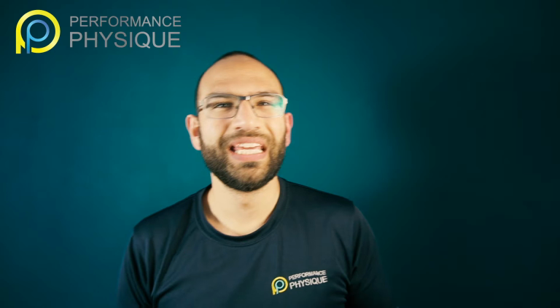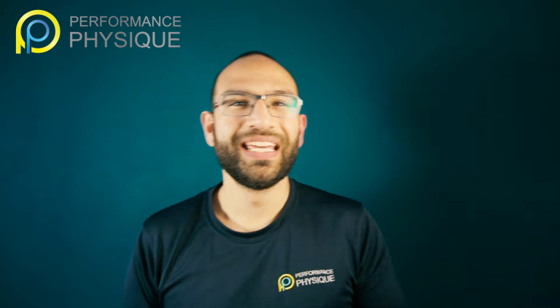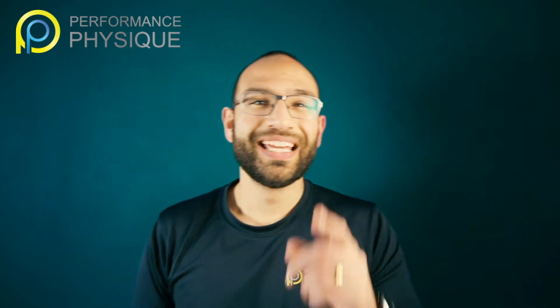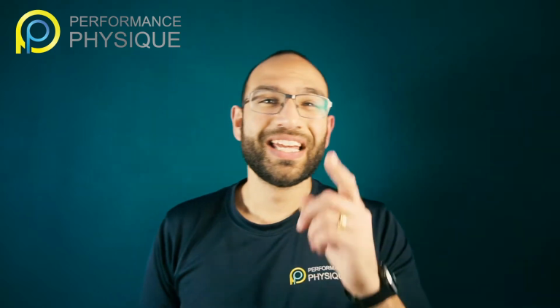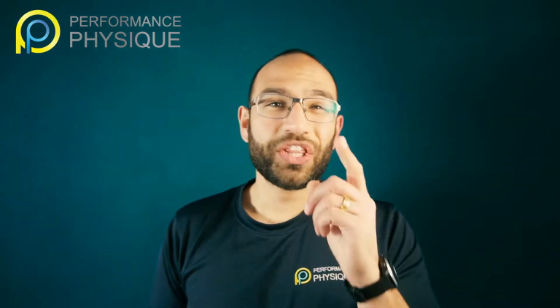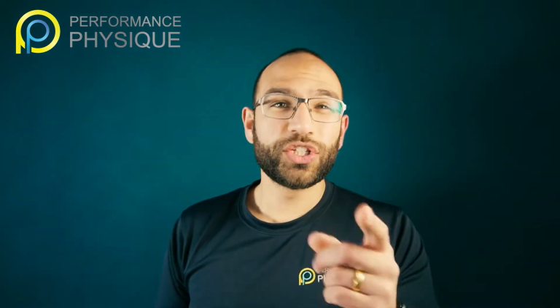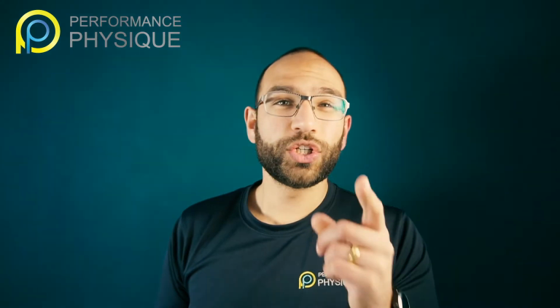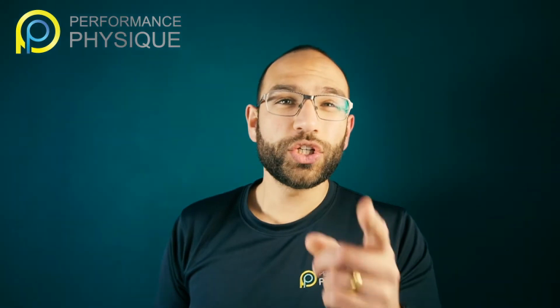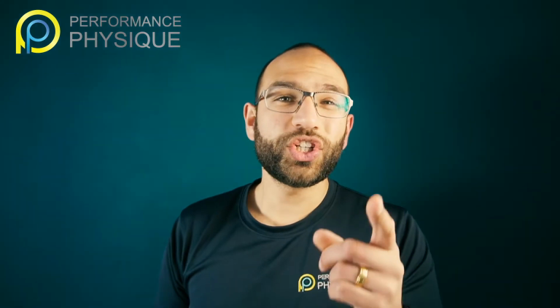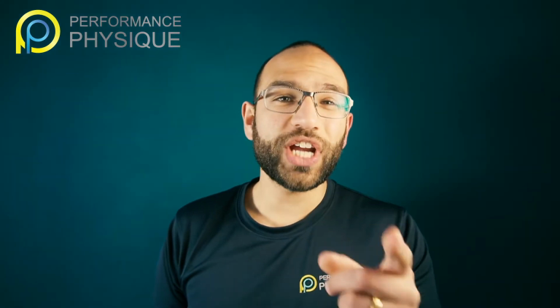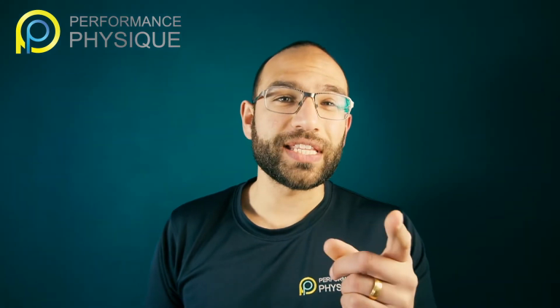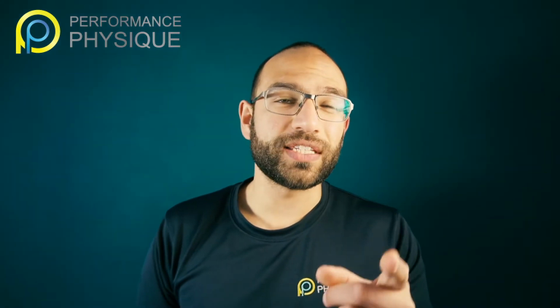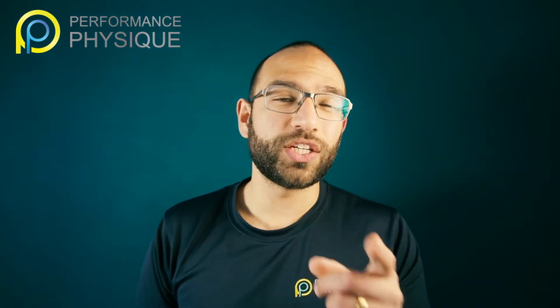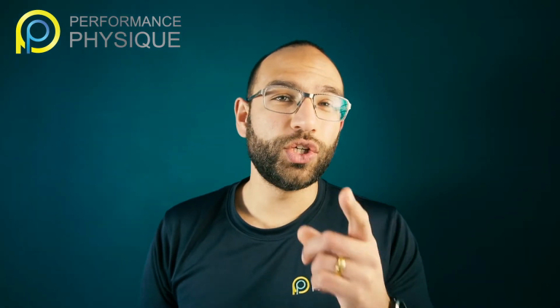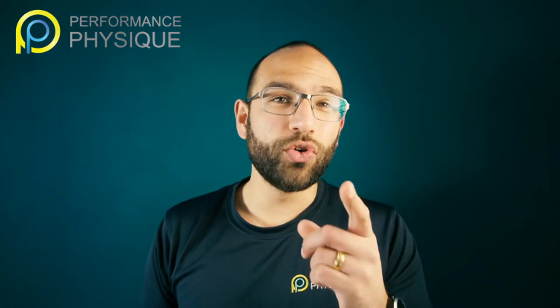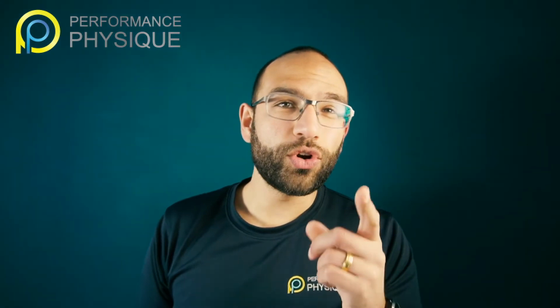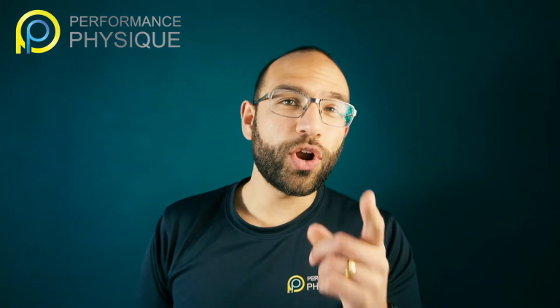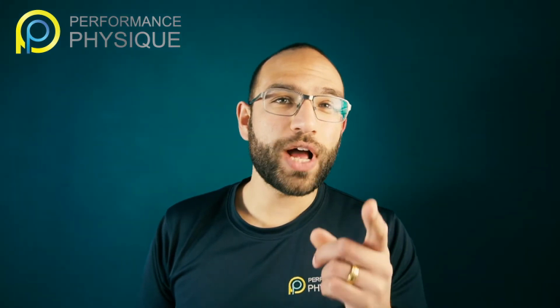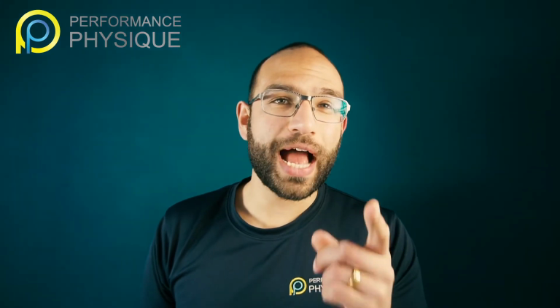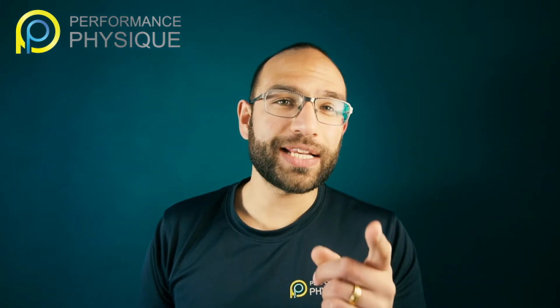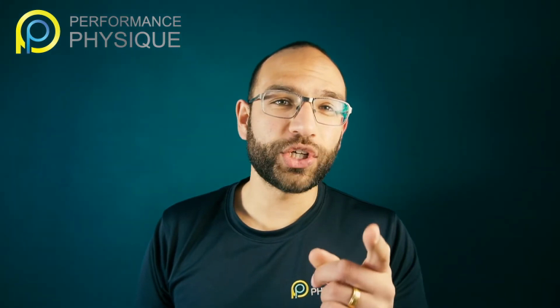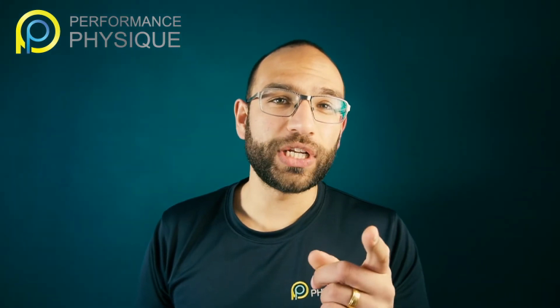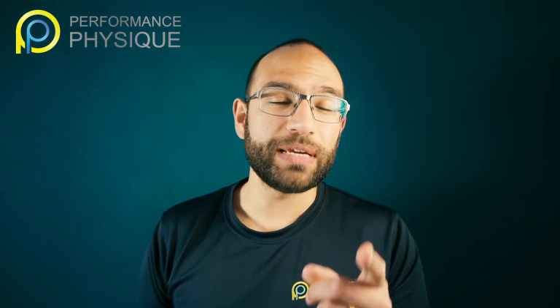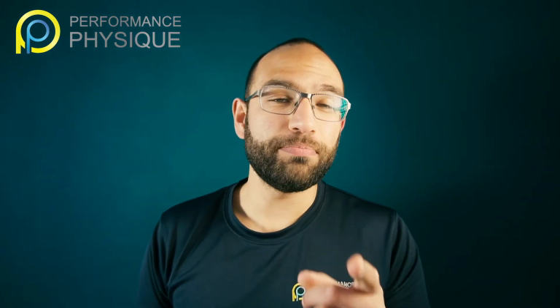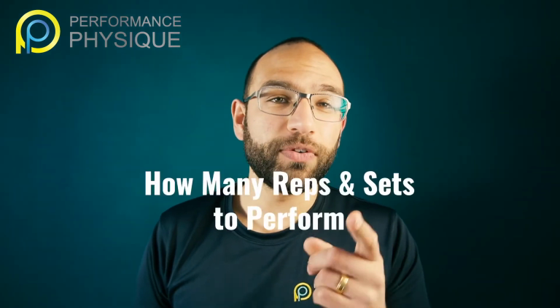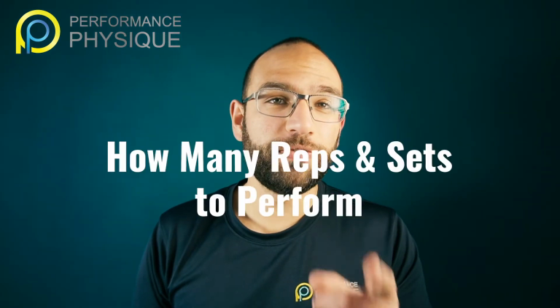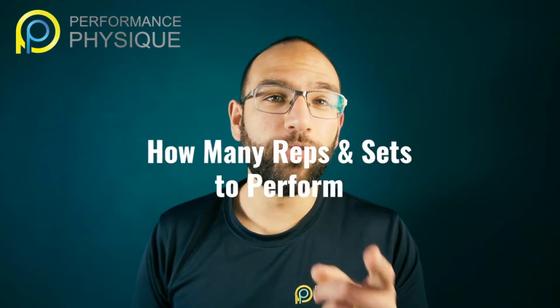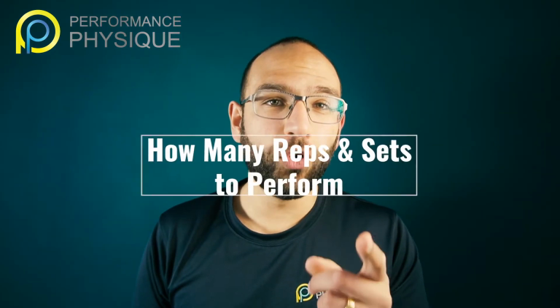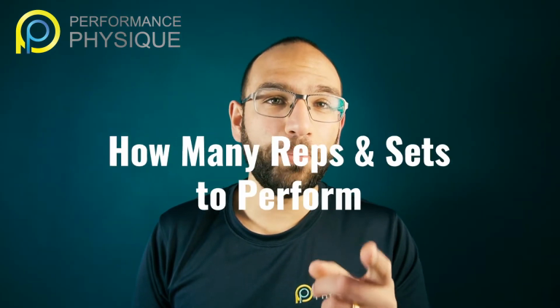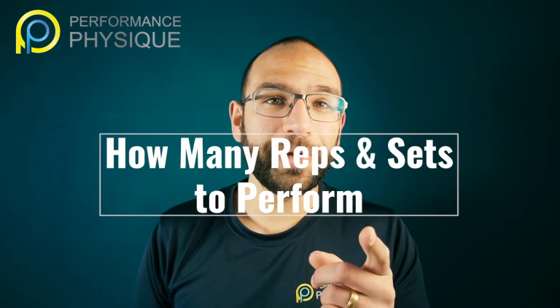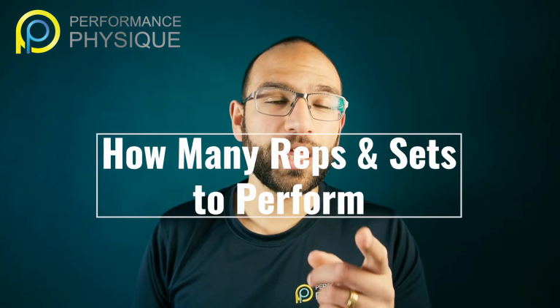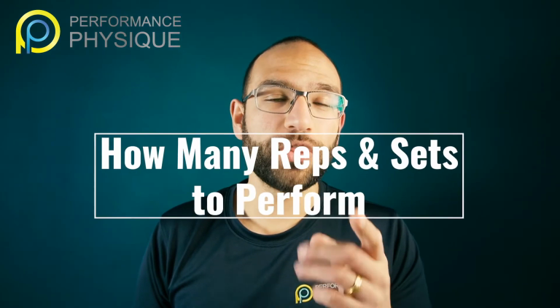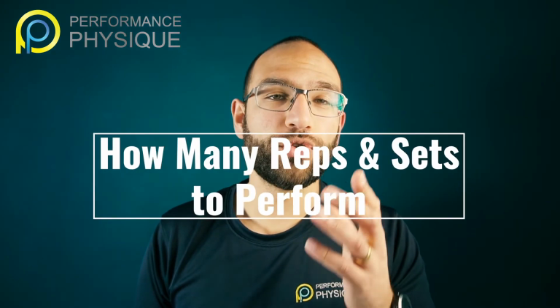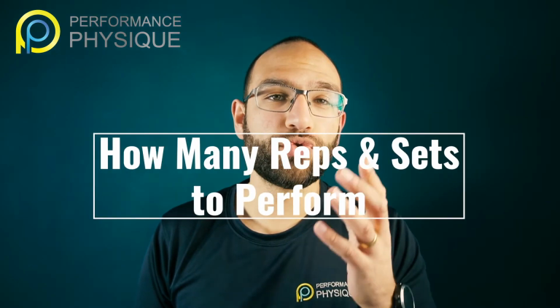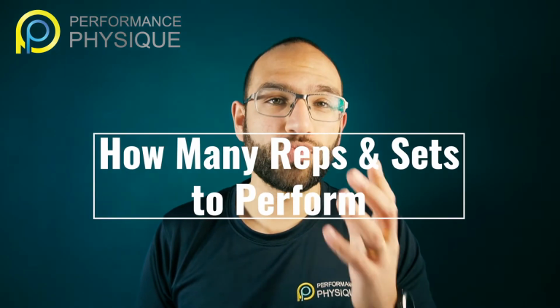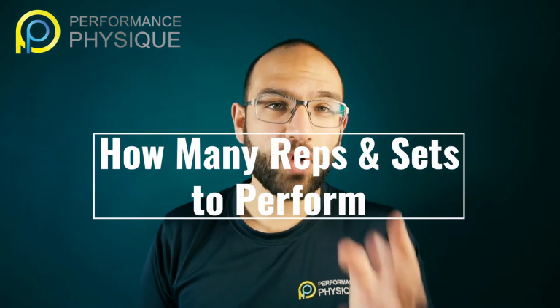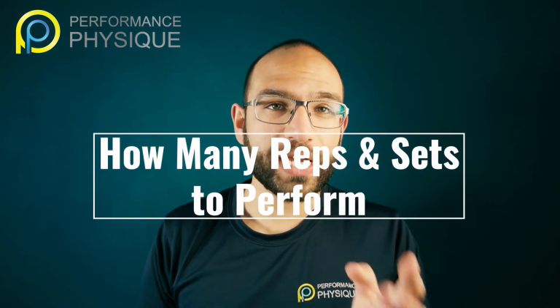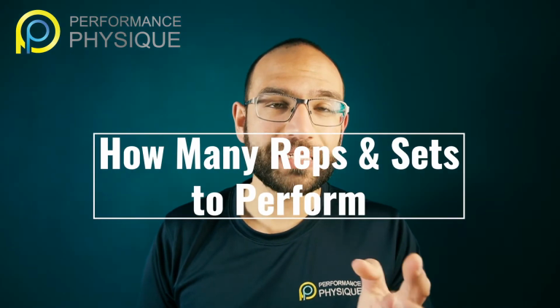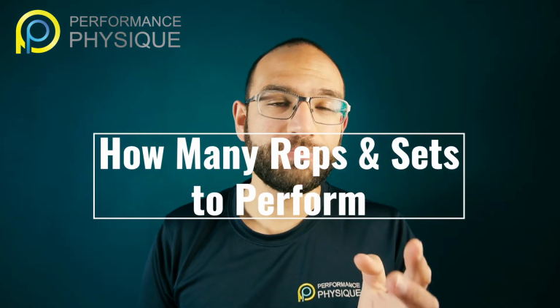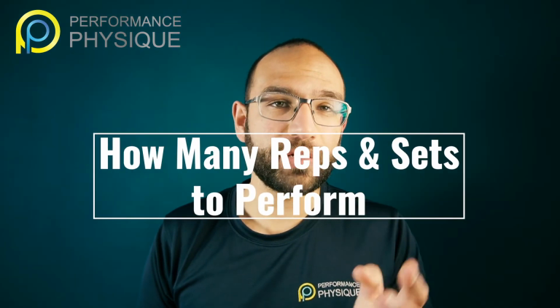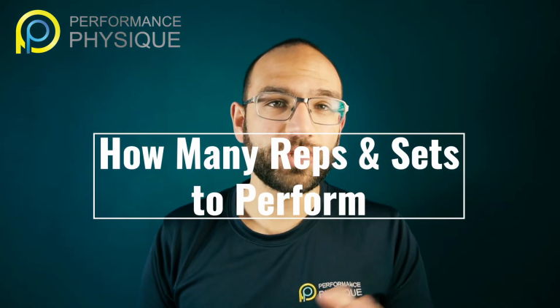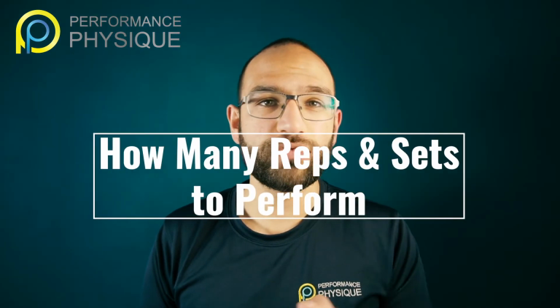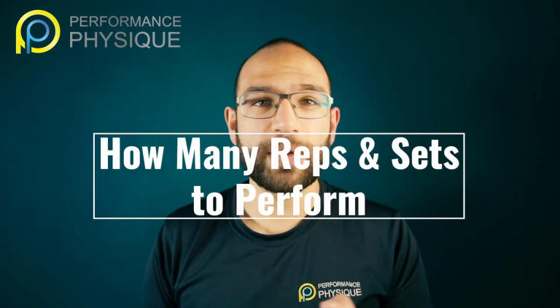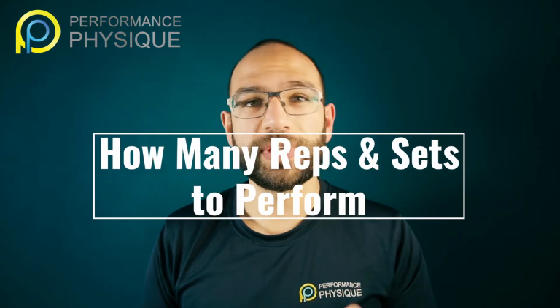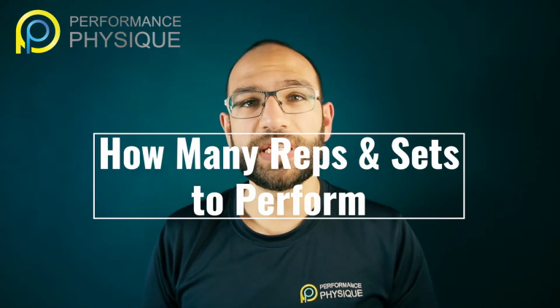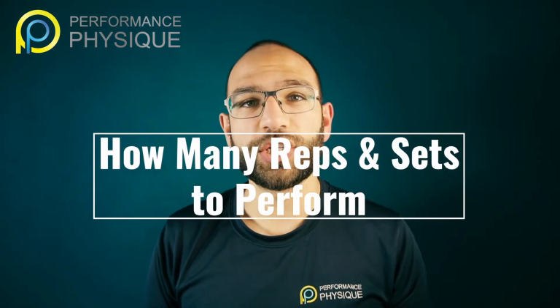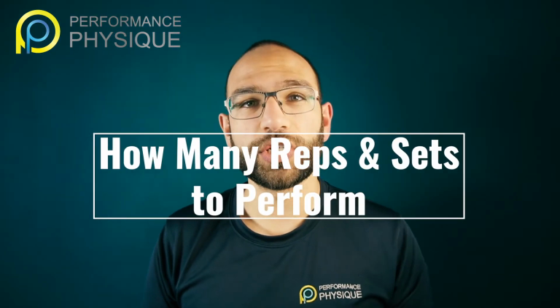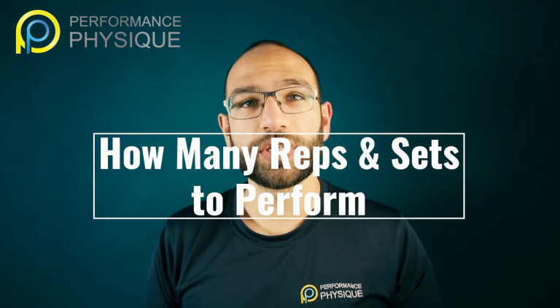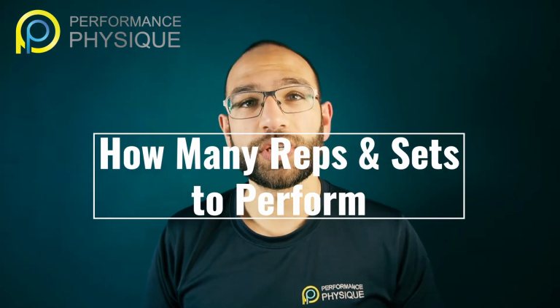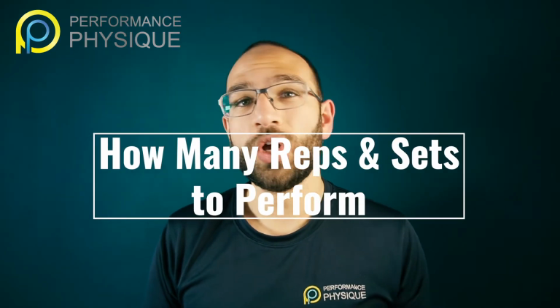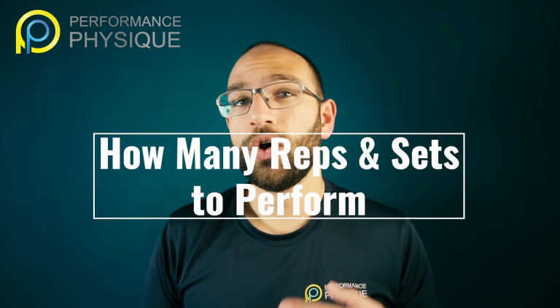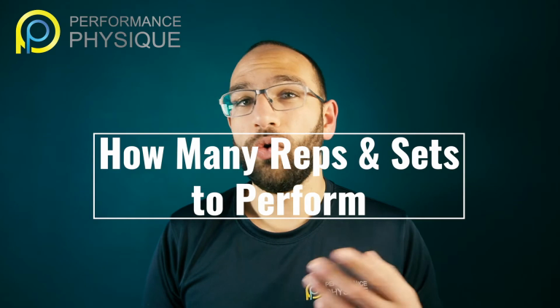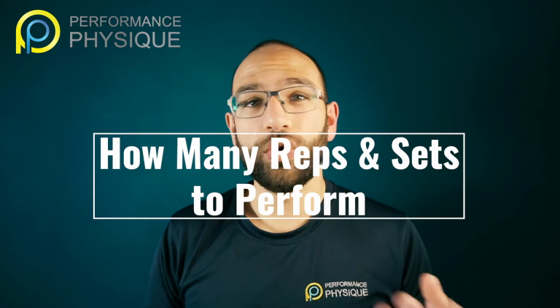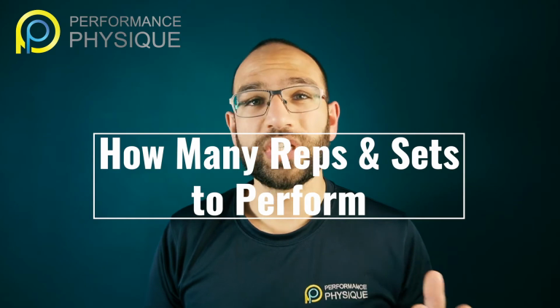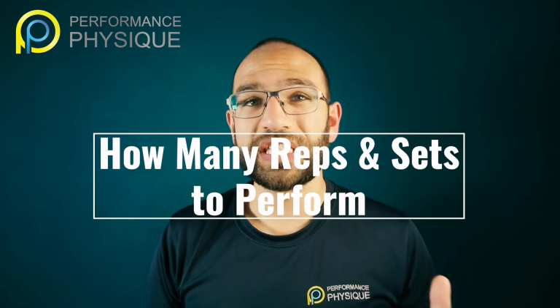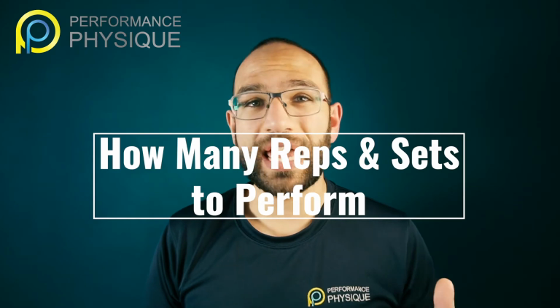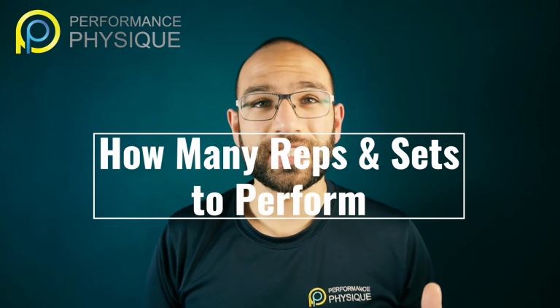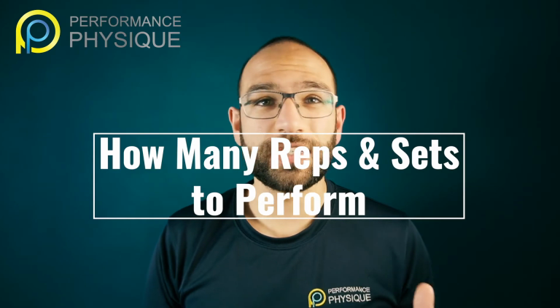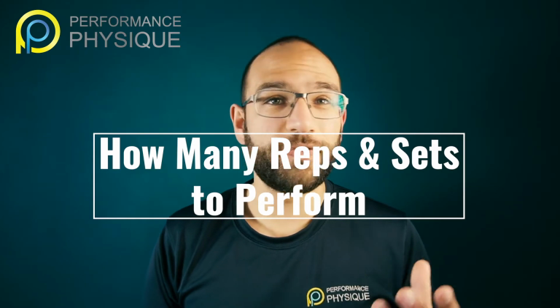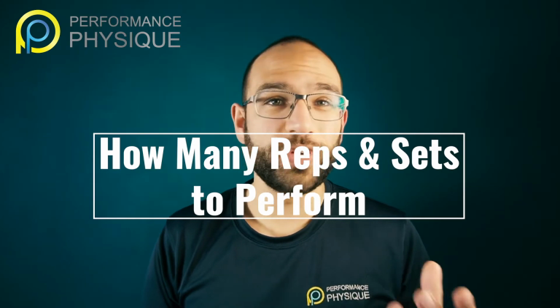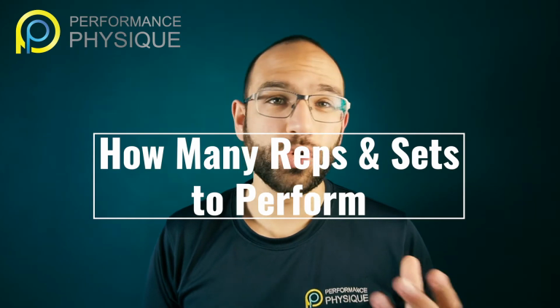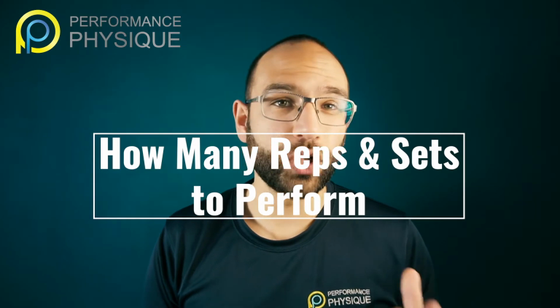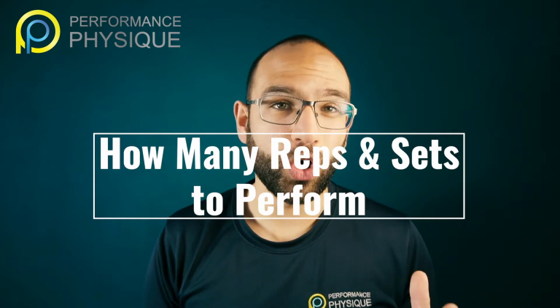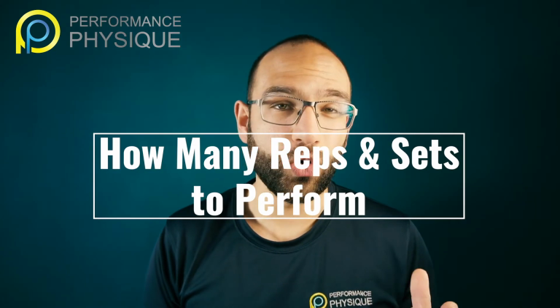There's a good chance you're not actually performing the right amount of repetitions or sets for your goal. In this video, I'm going to tell you why.